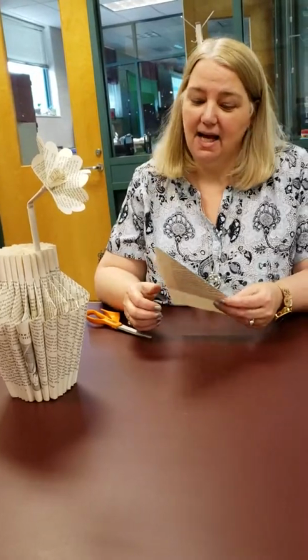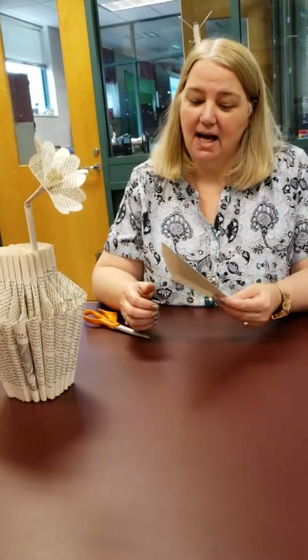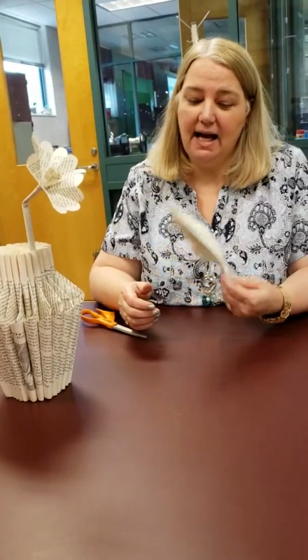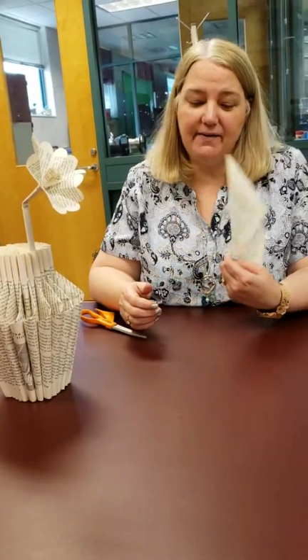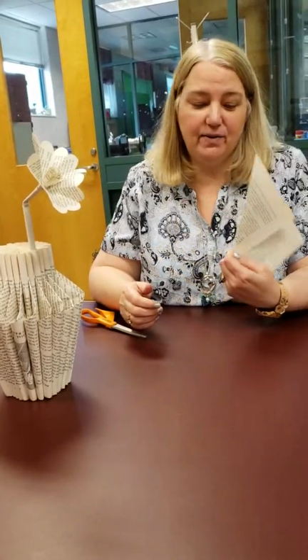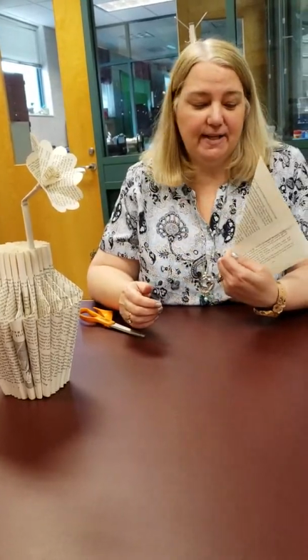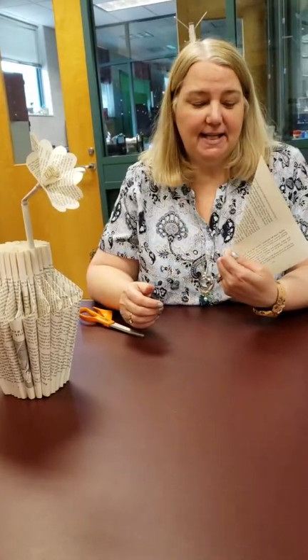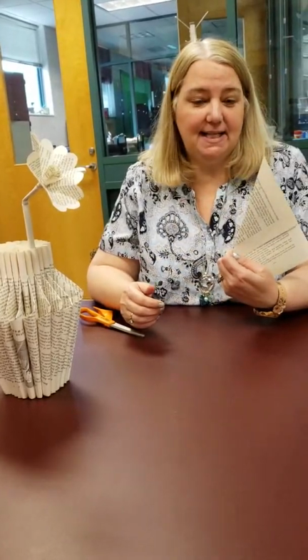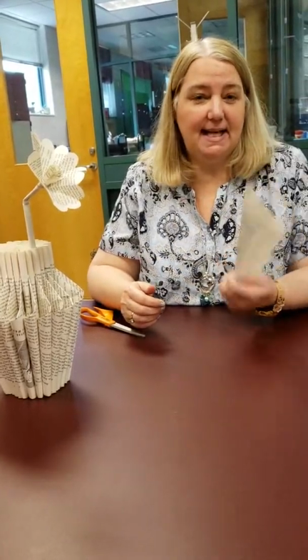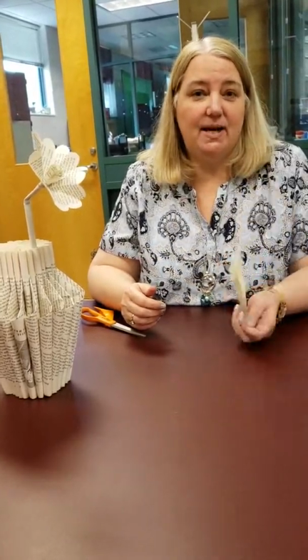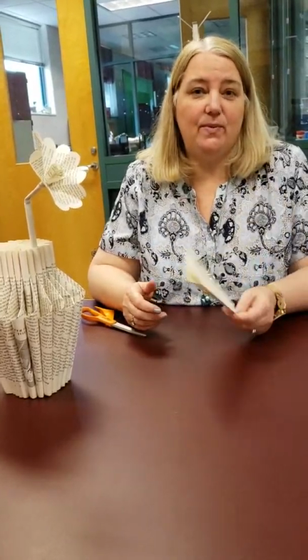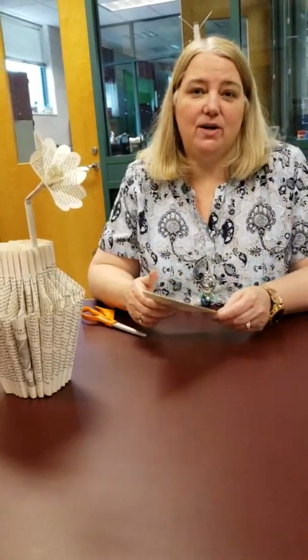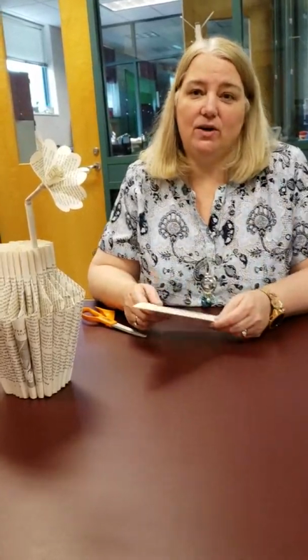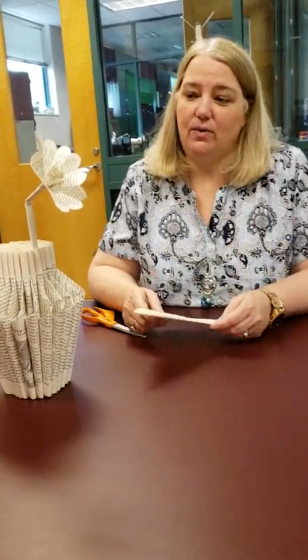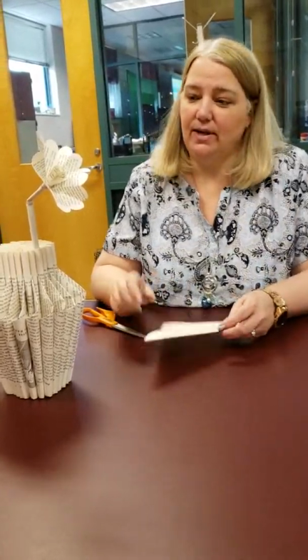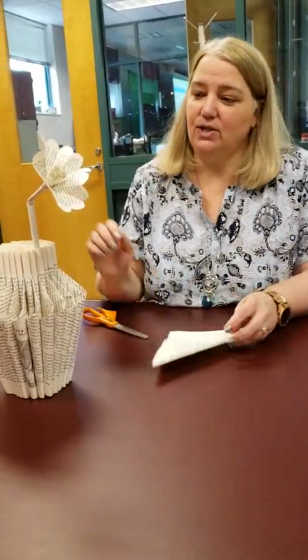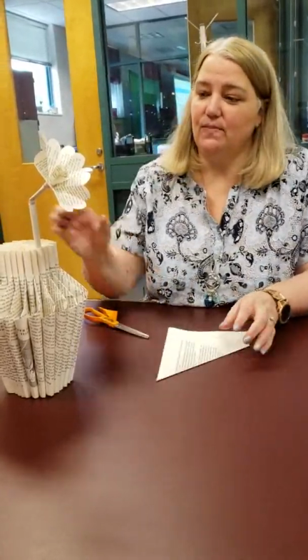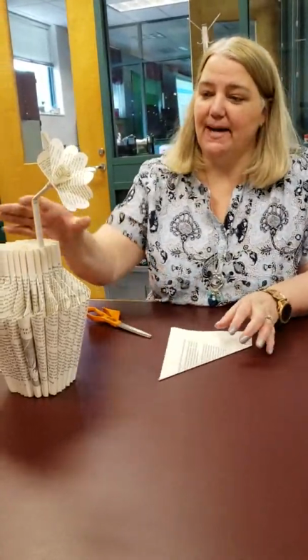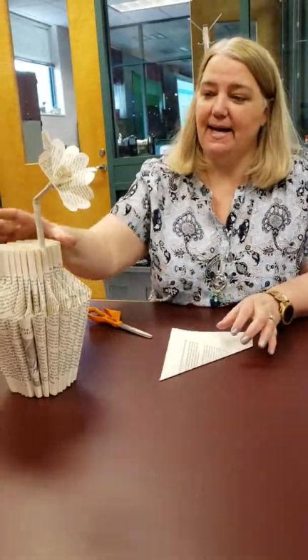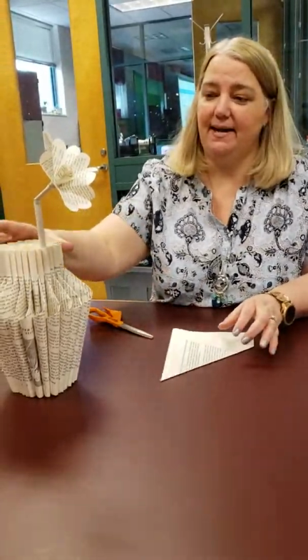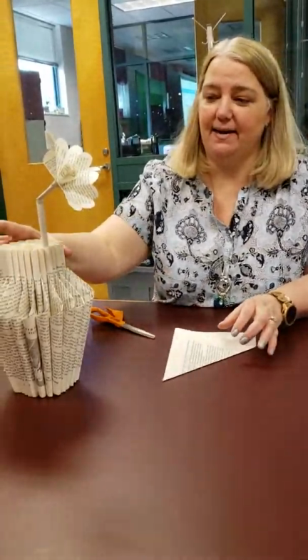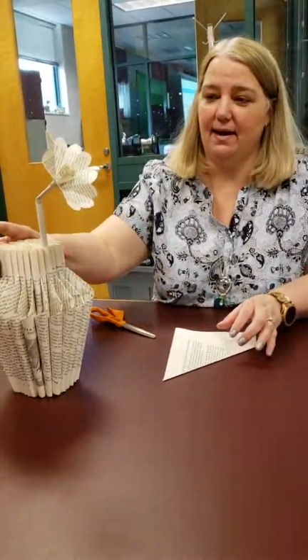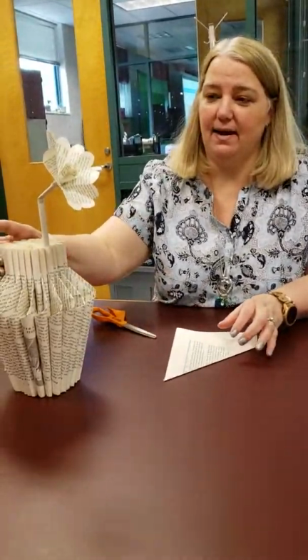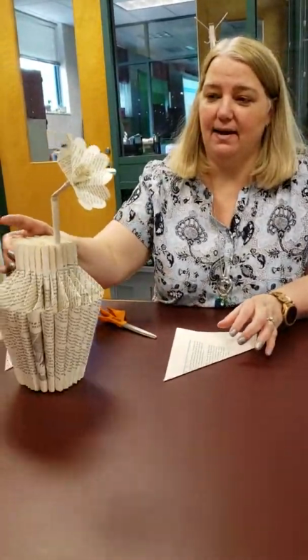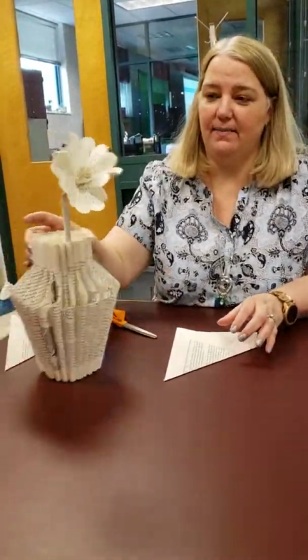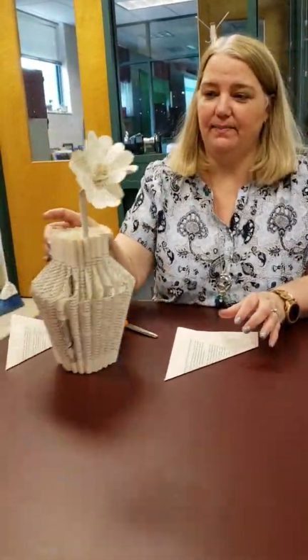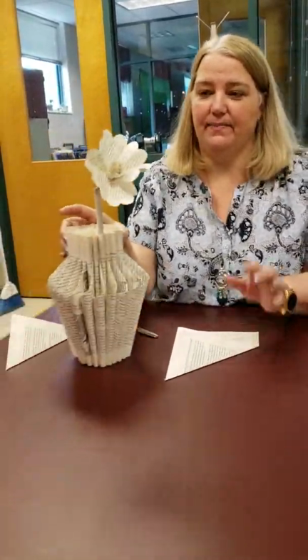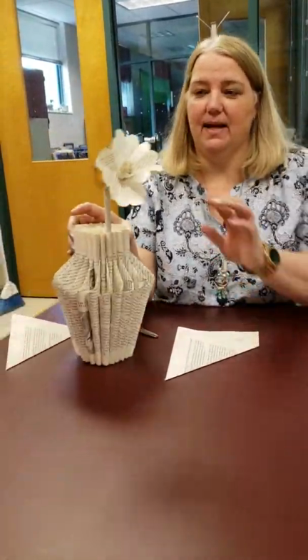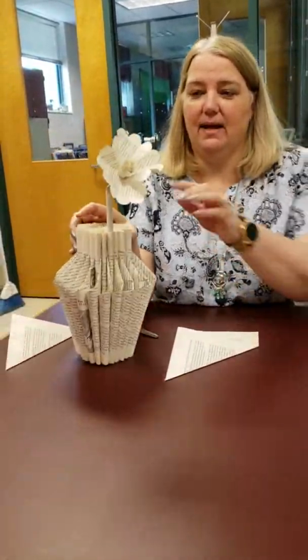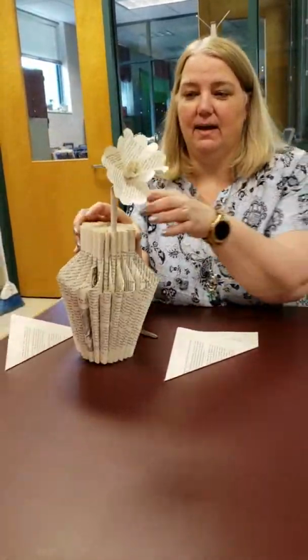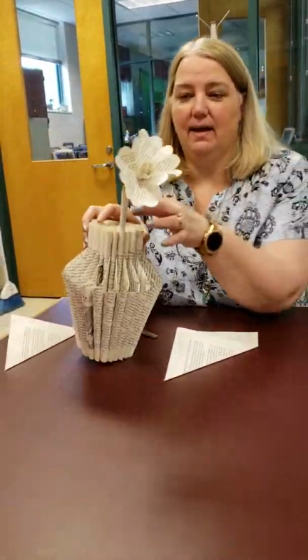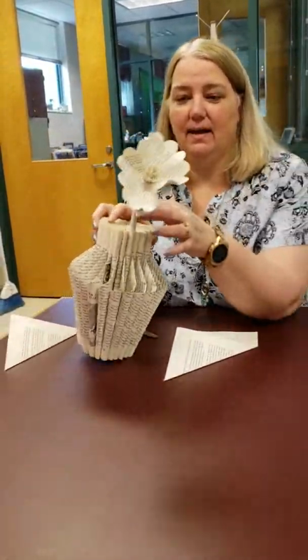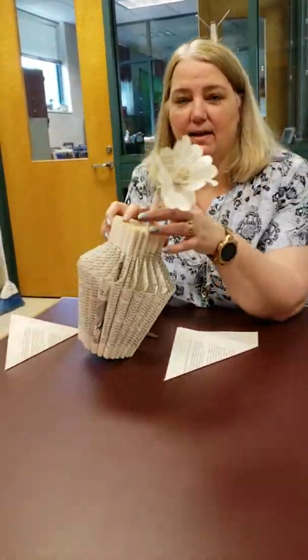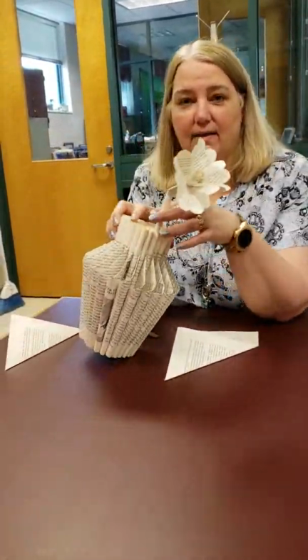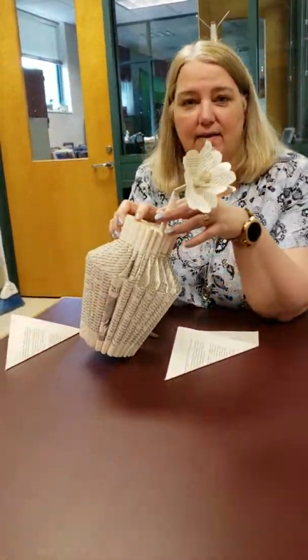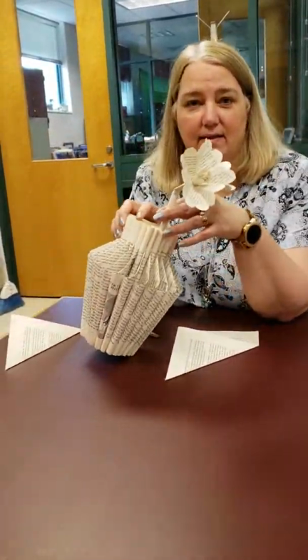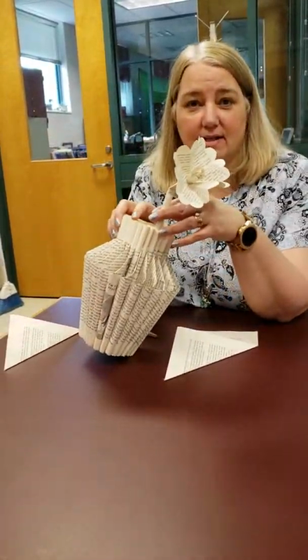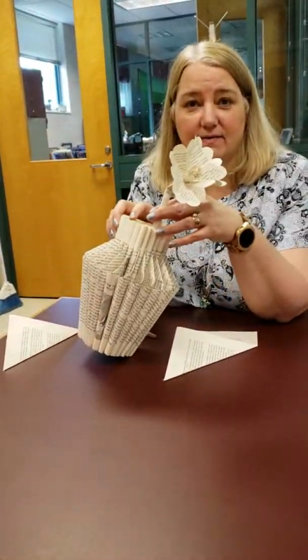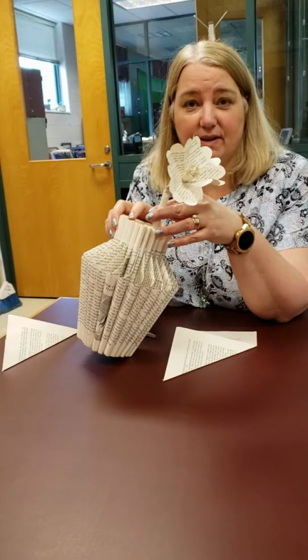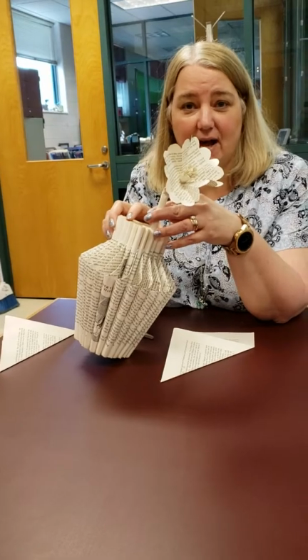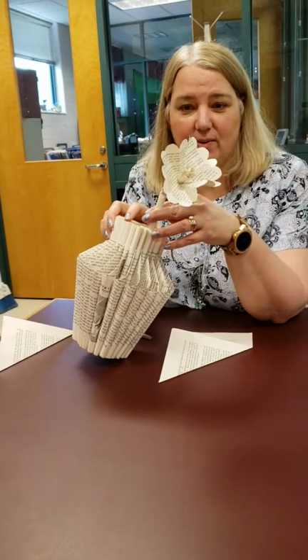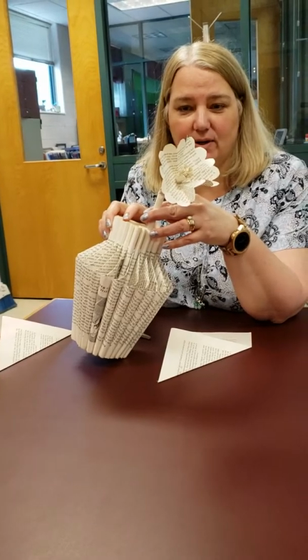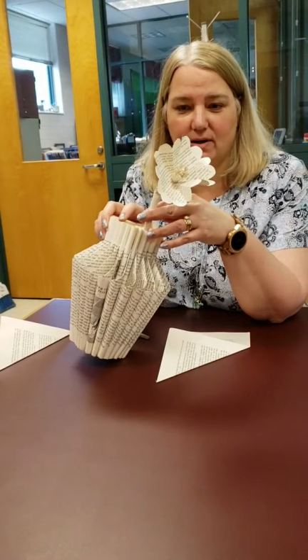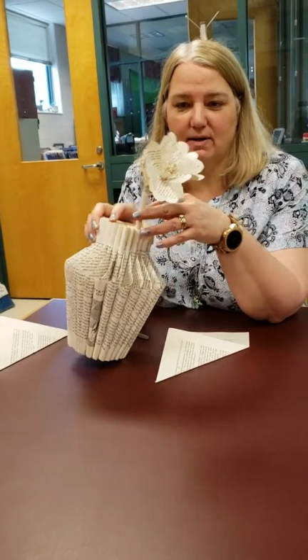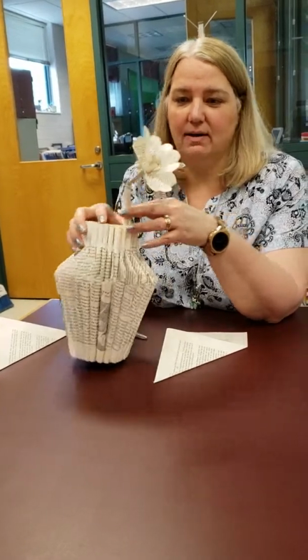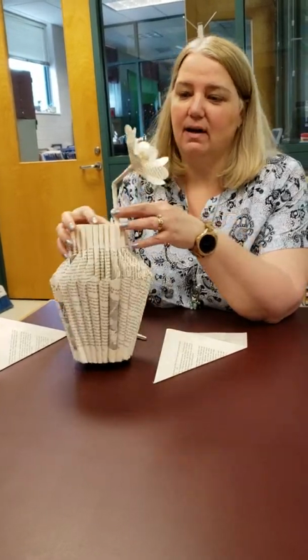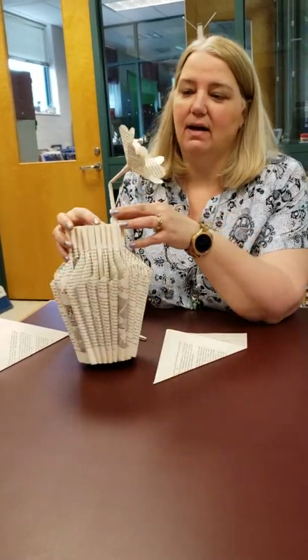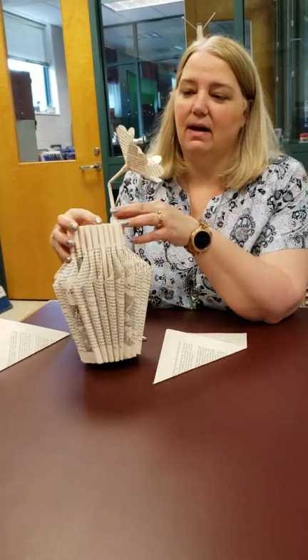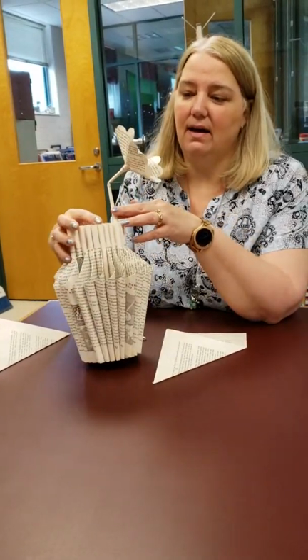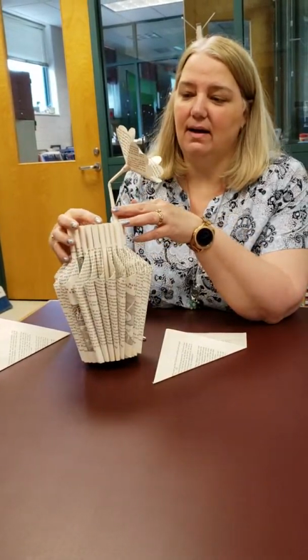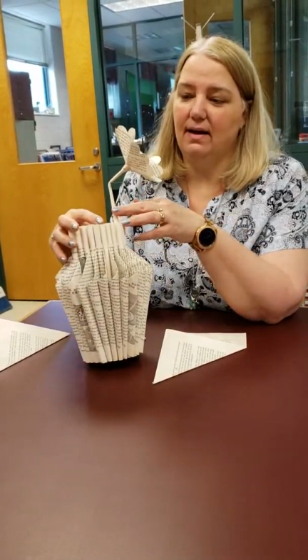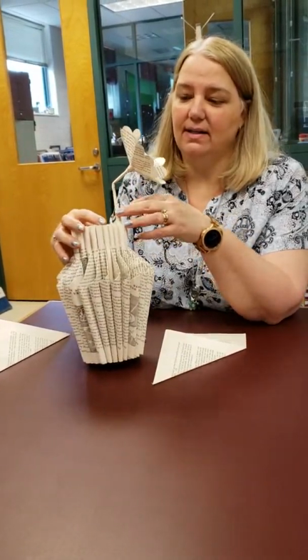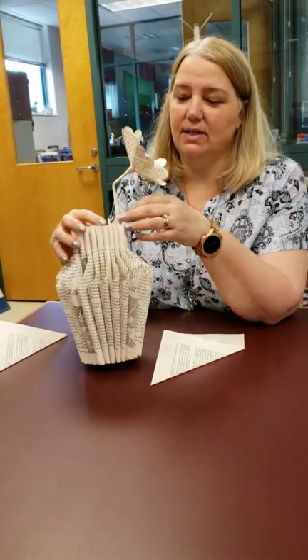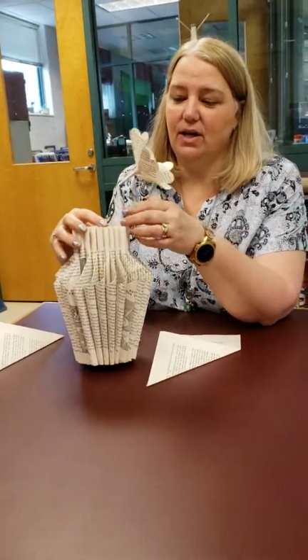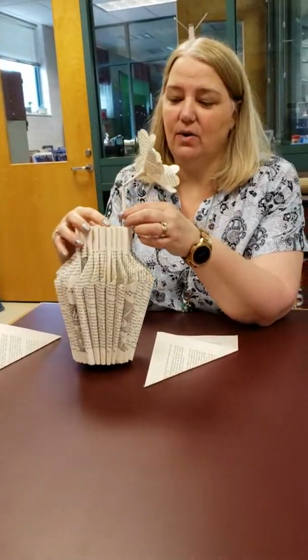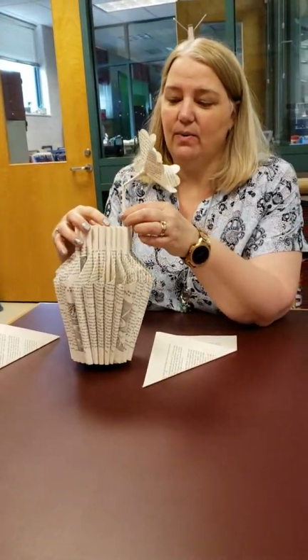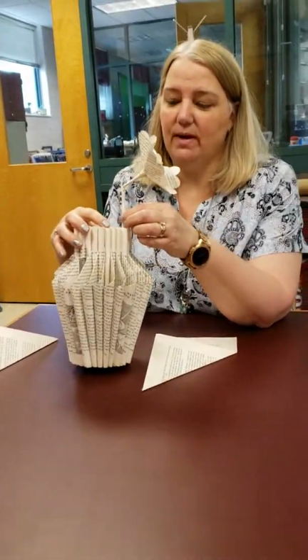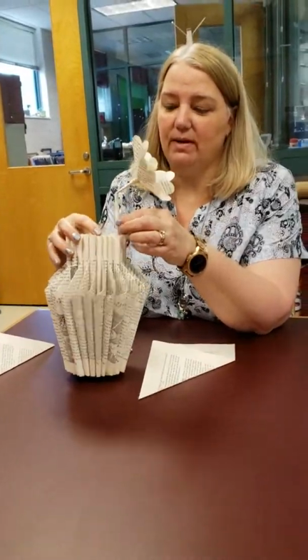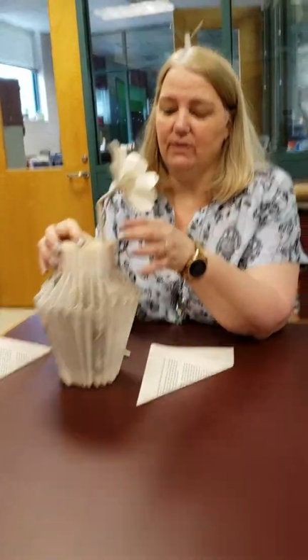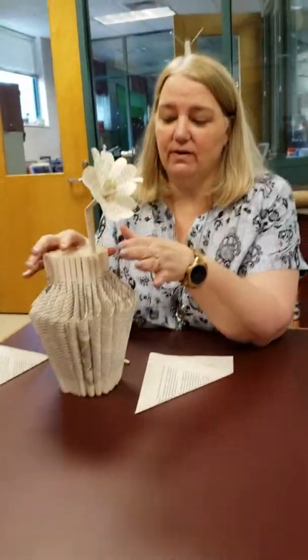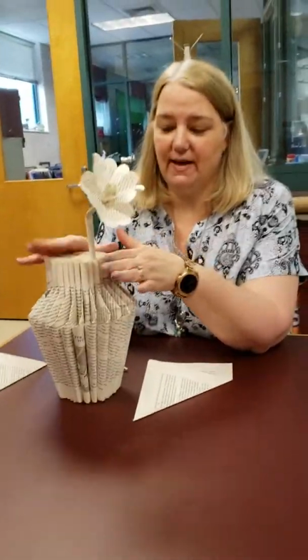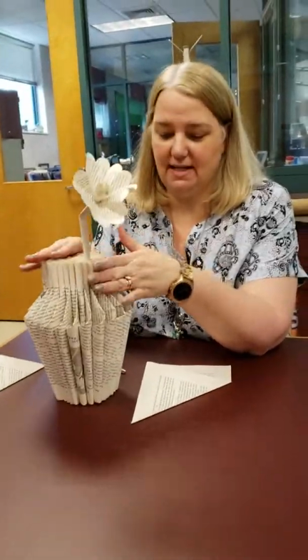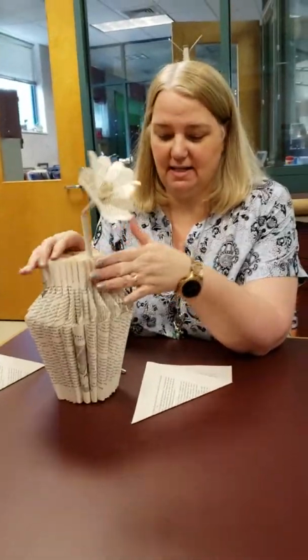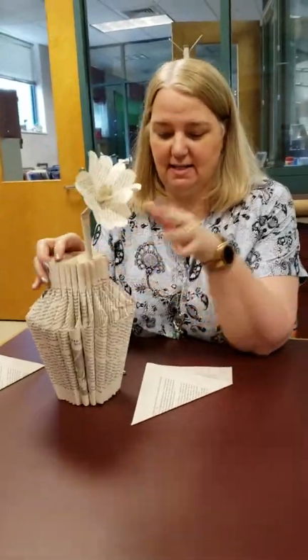Hi everyone! Today we are going to make this flower to go with your vases.